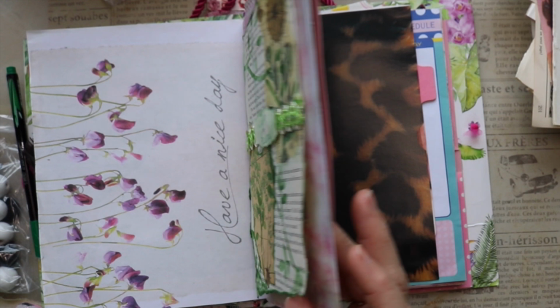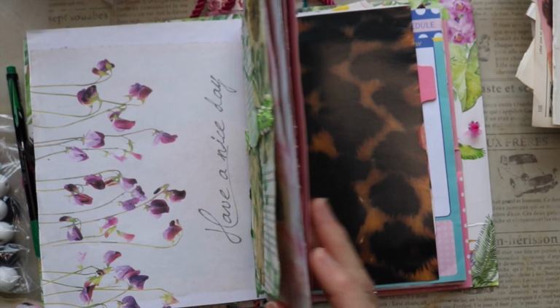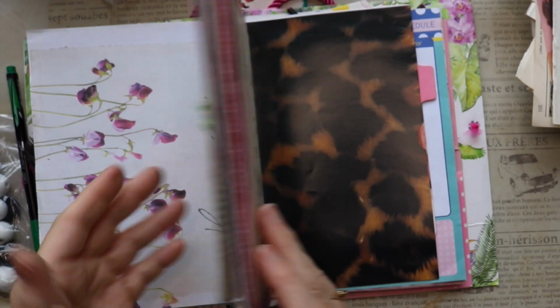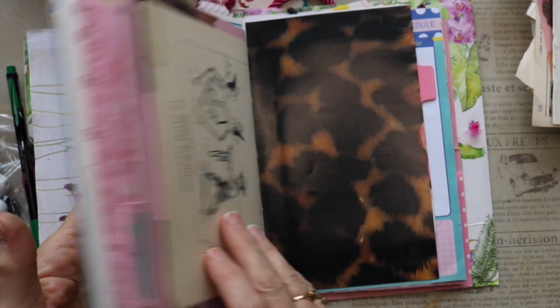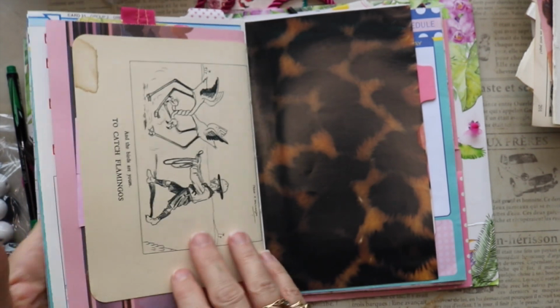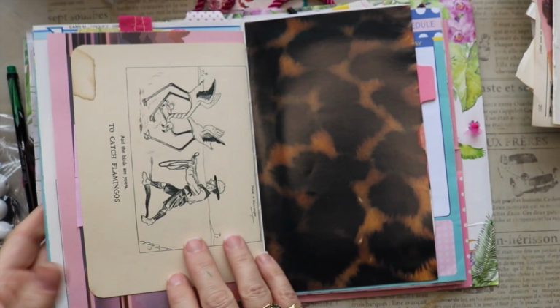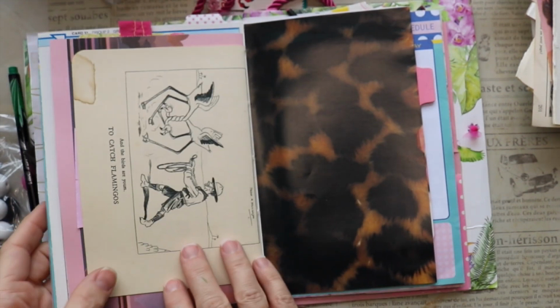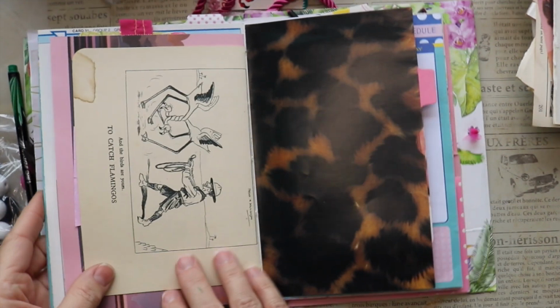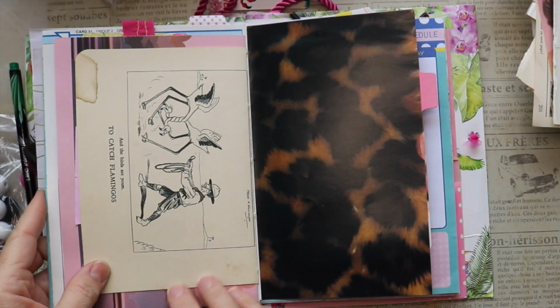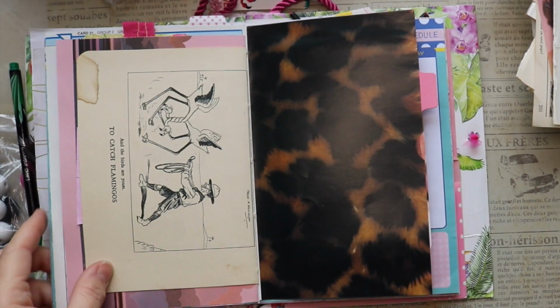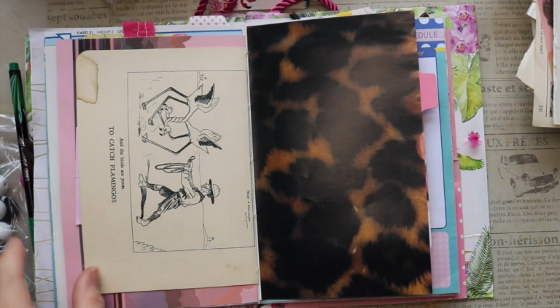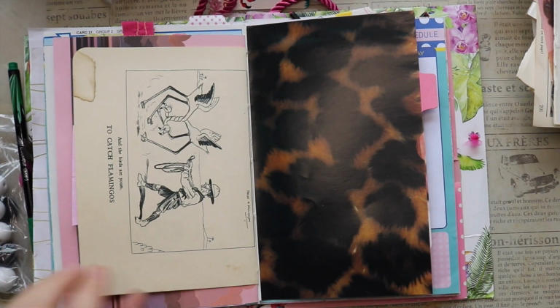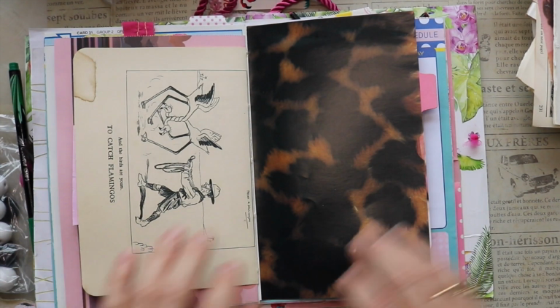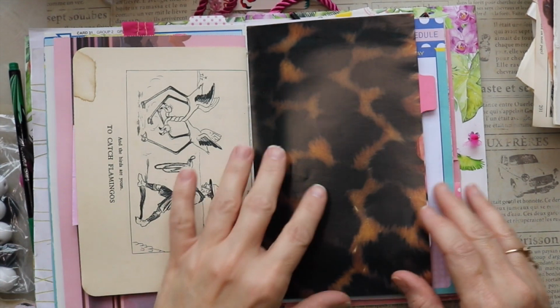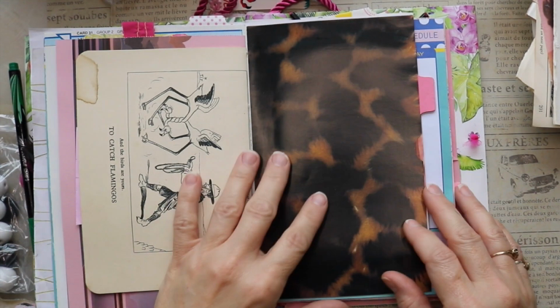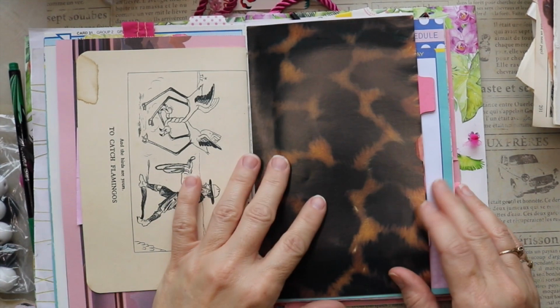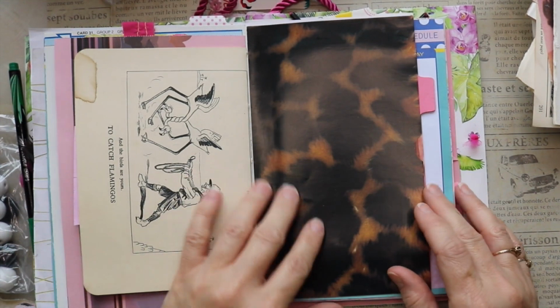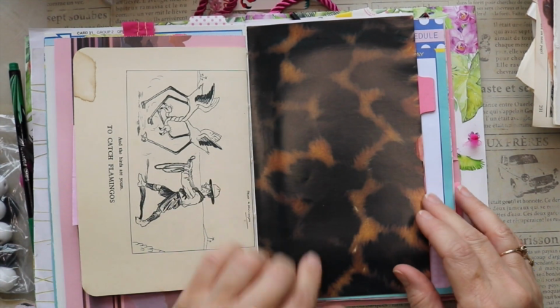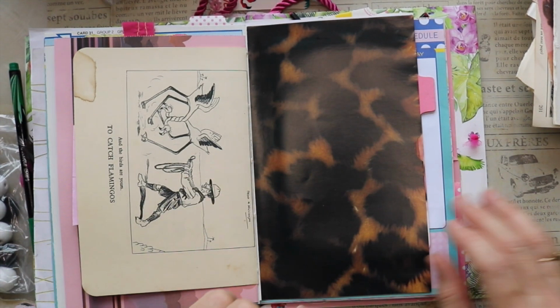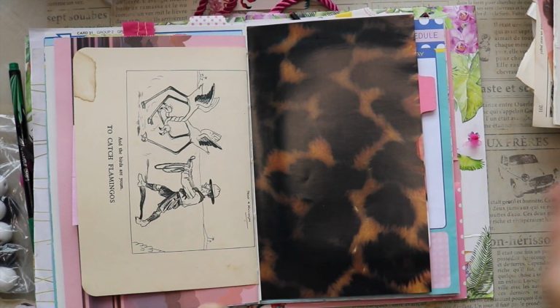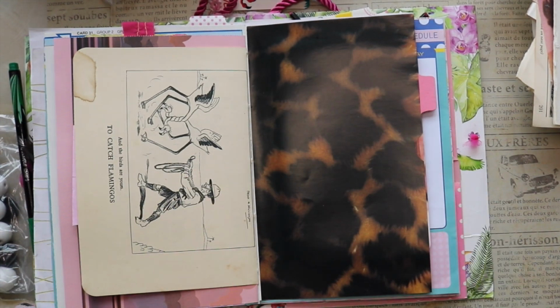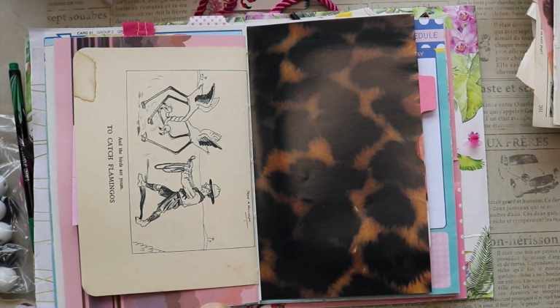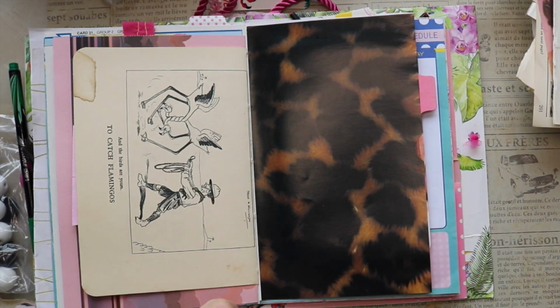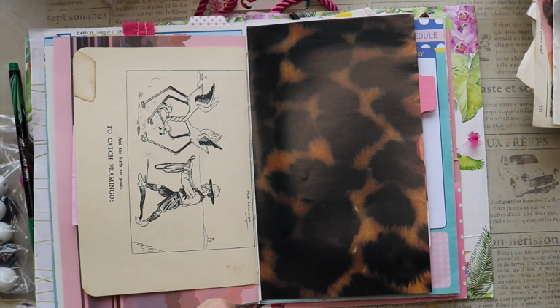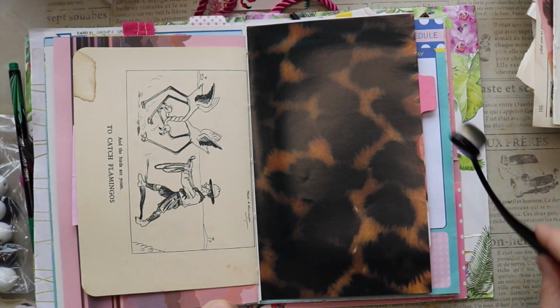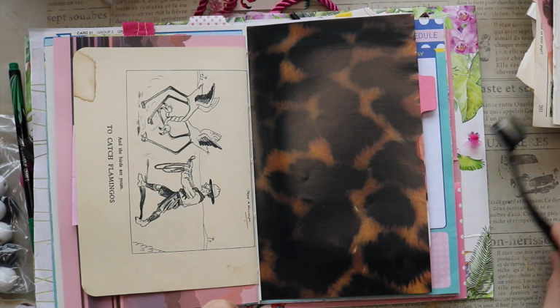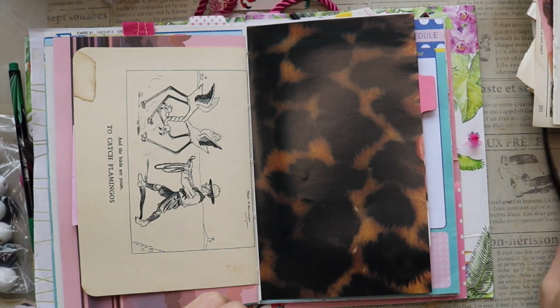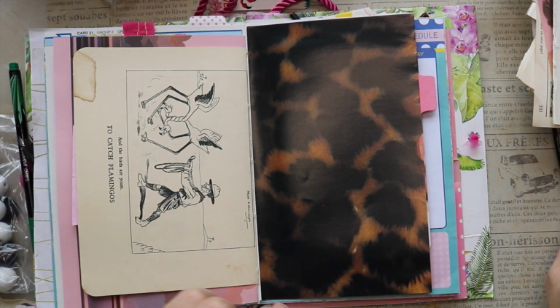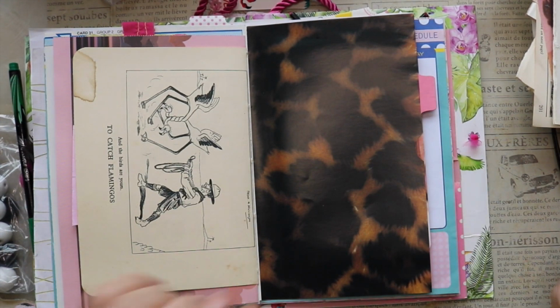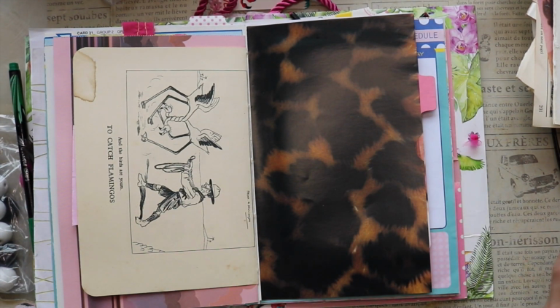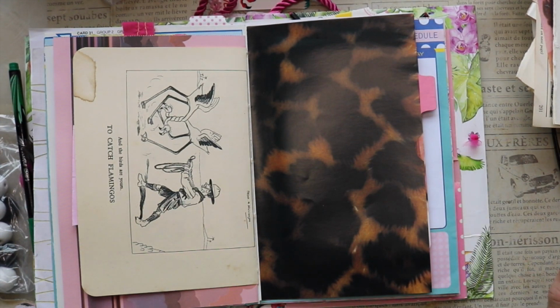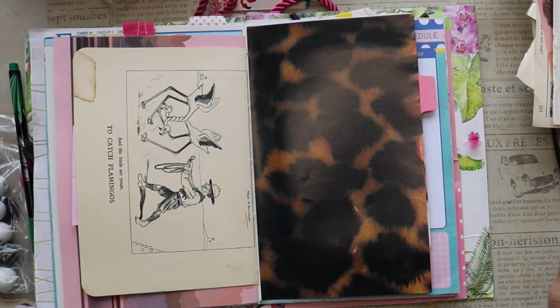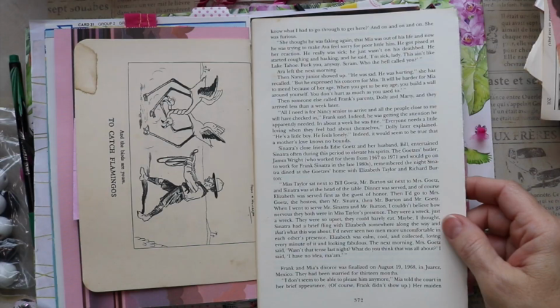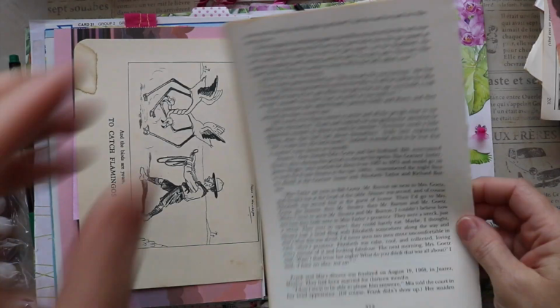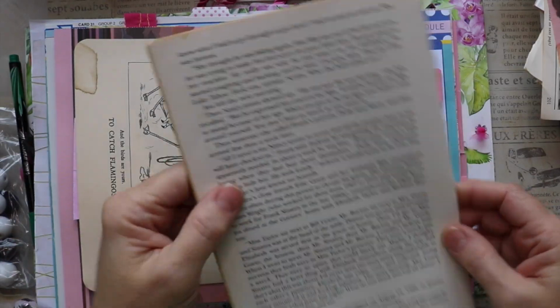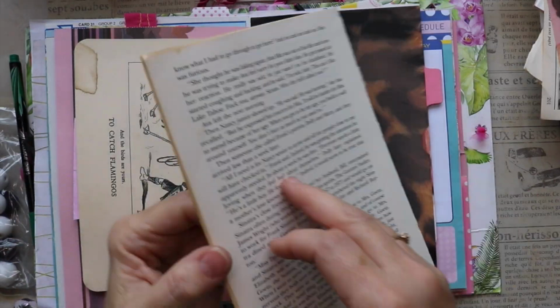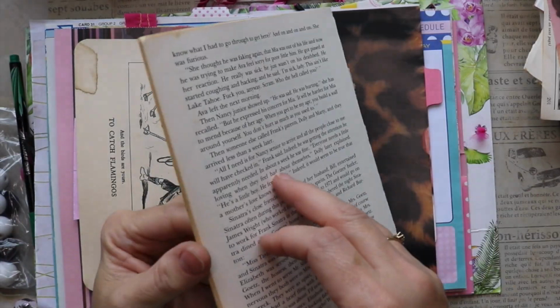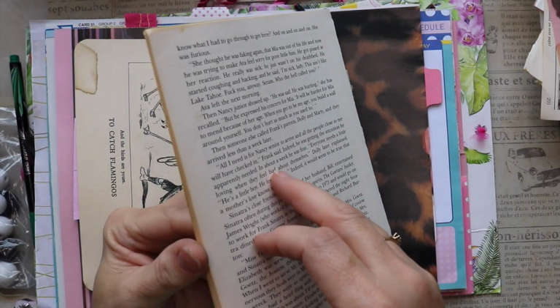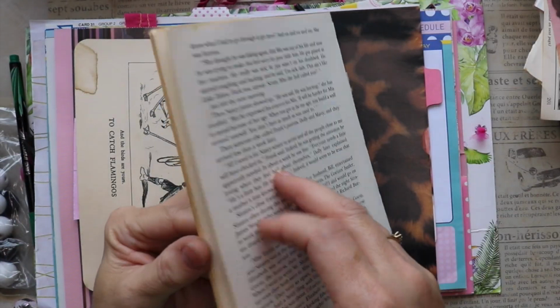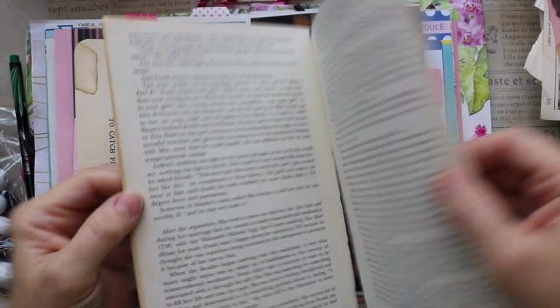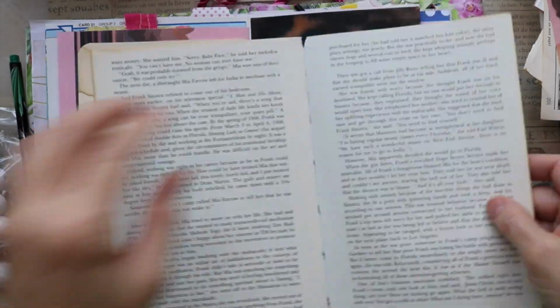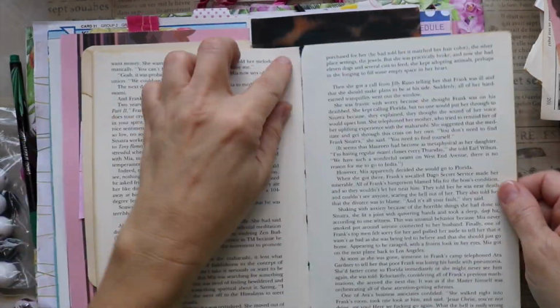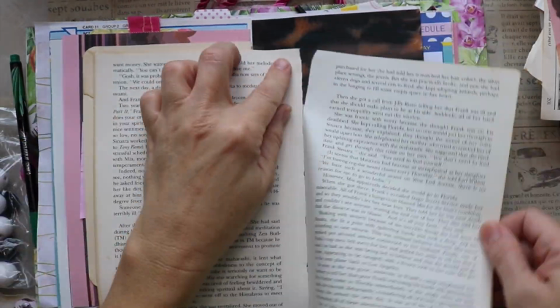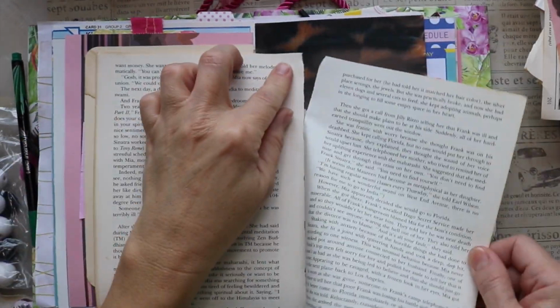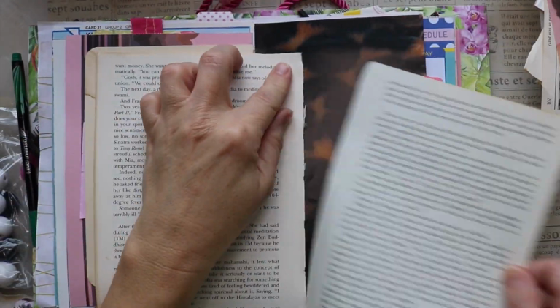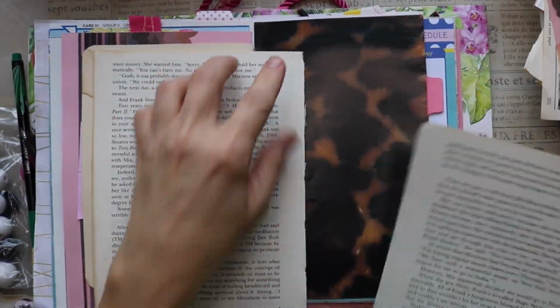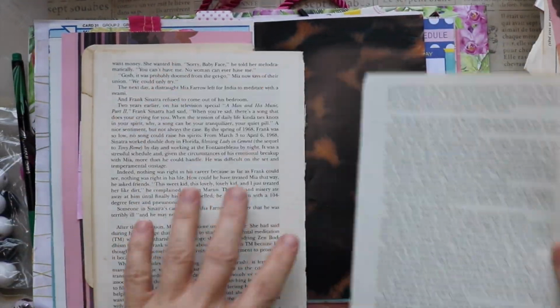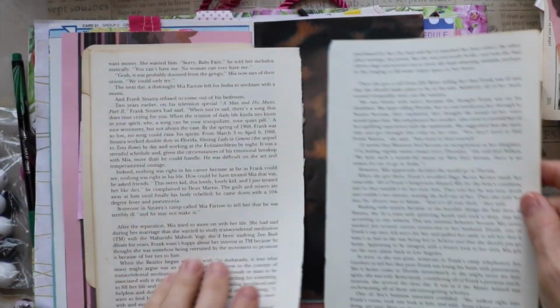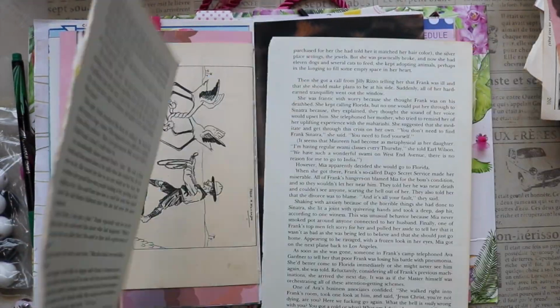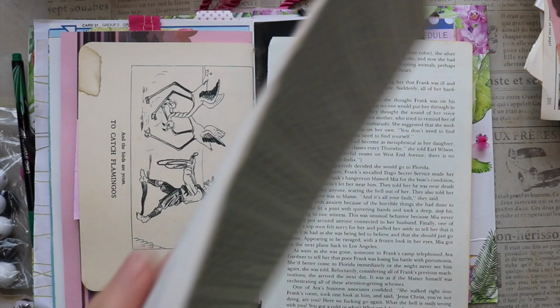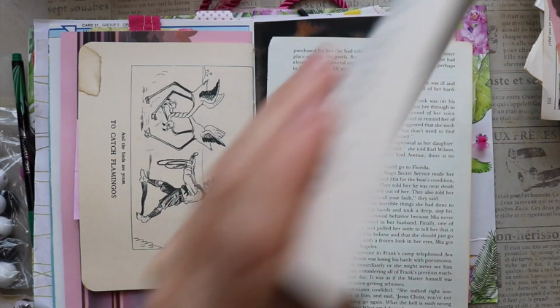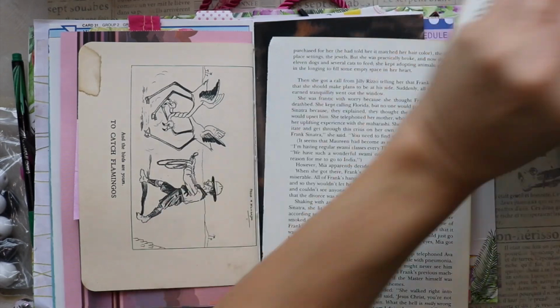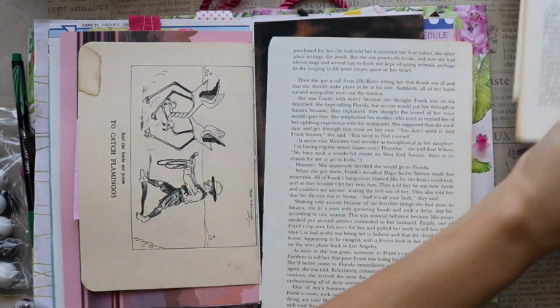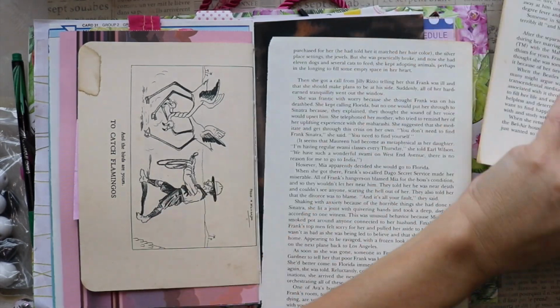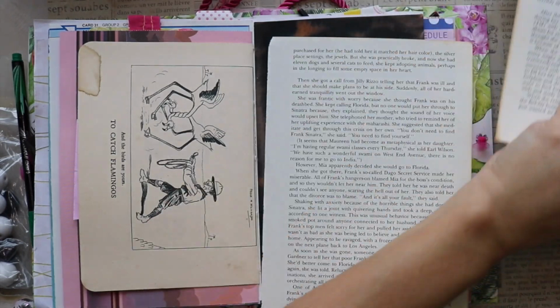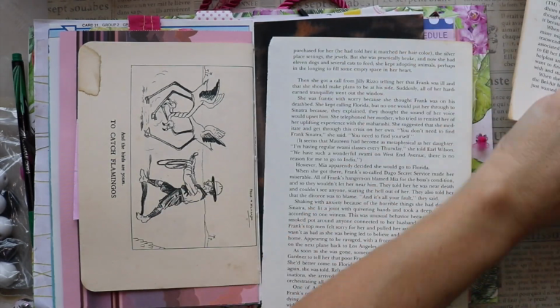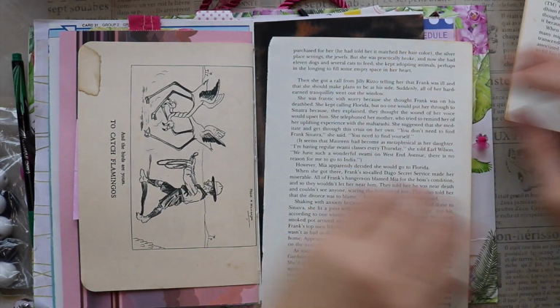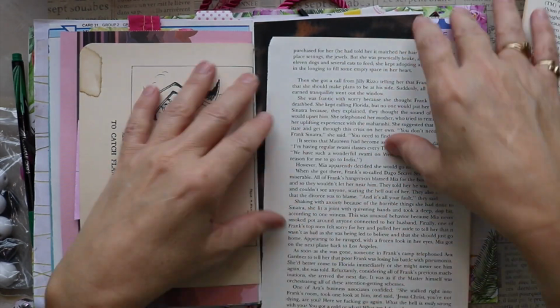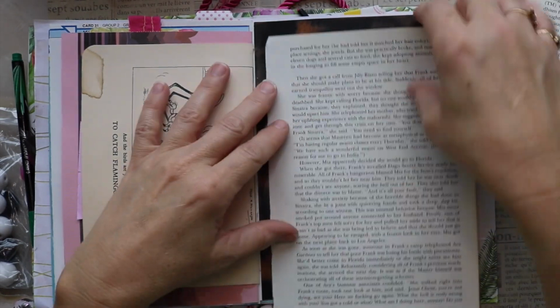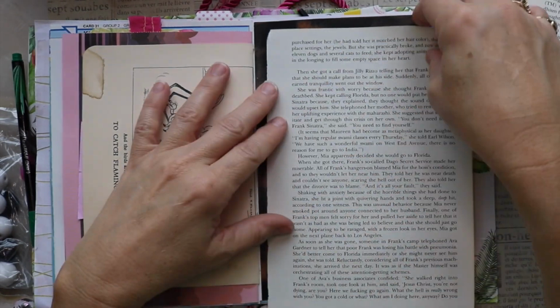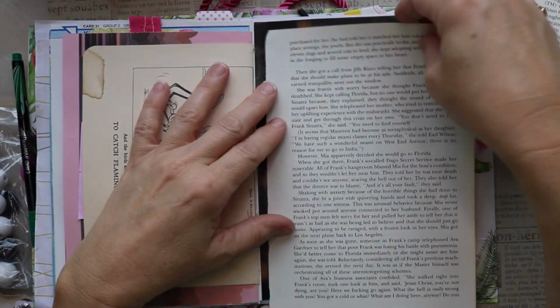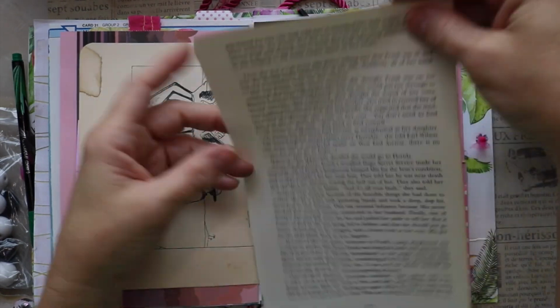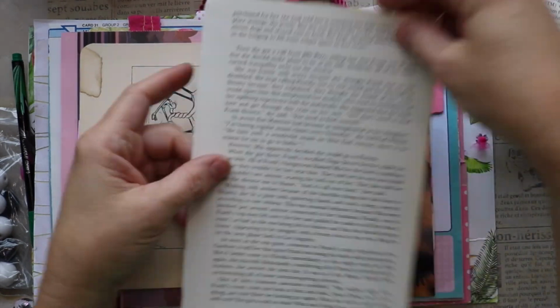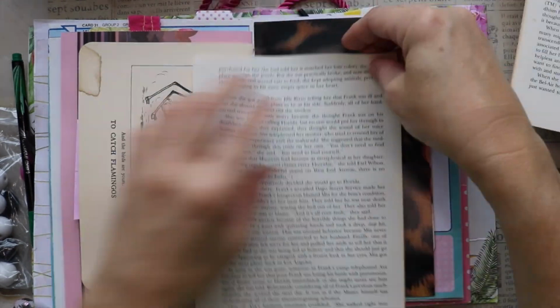Hi friends, welcome to Junk Journal January hosted by Make Journals in collaboration with Get Messy Art.